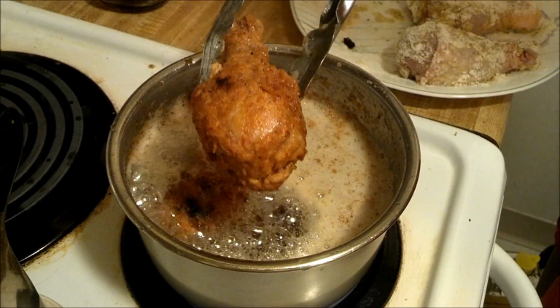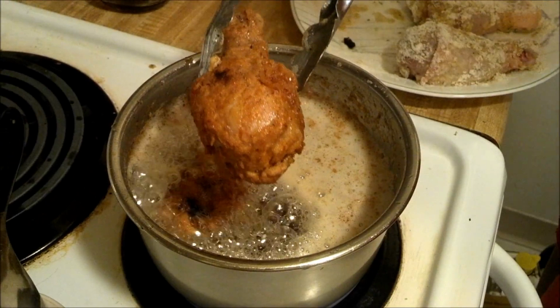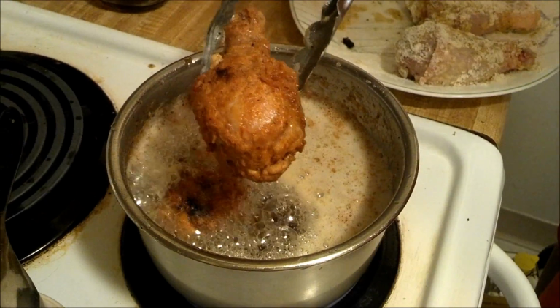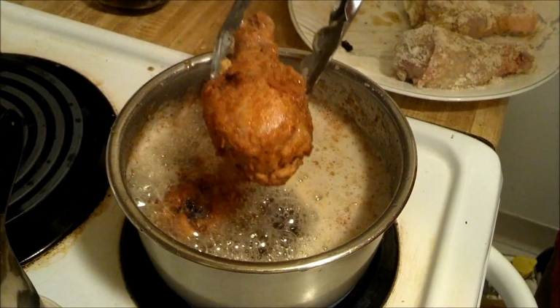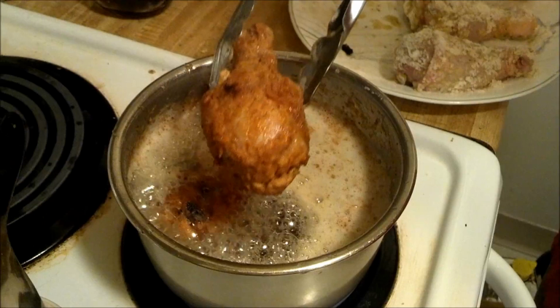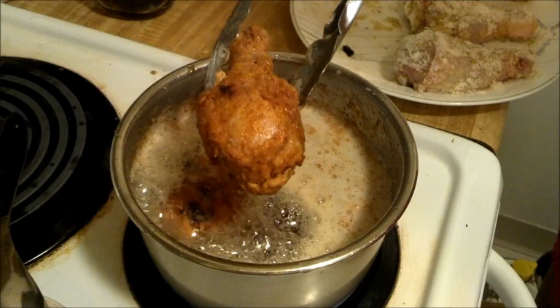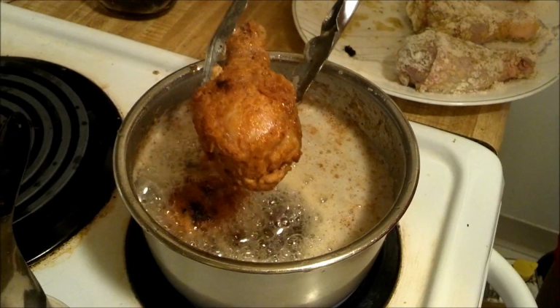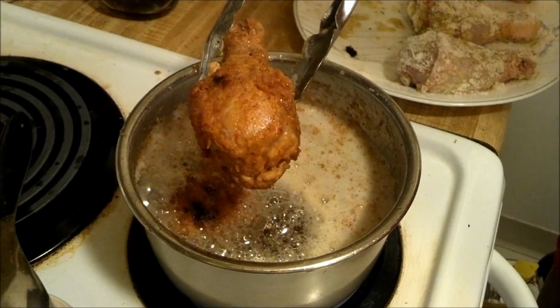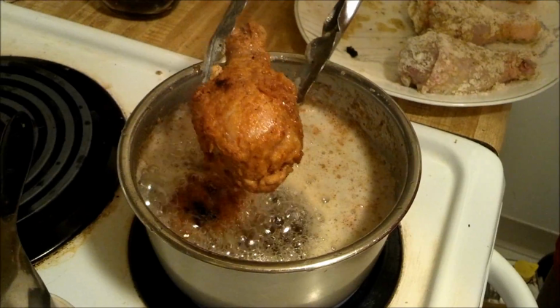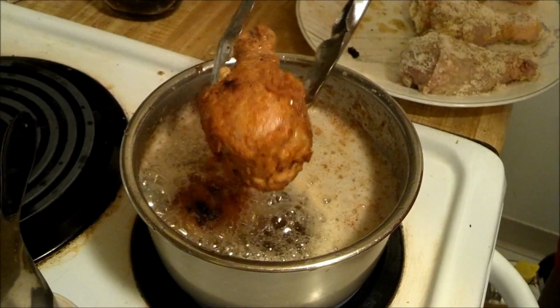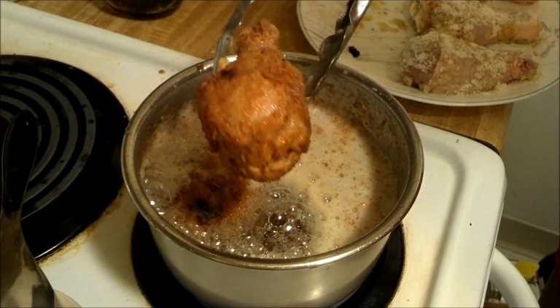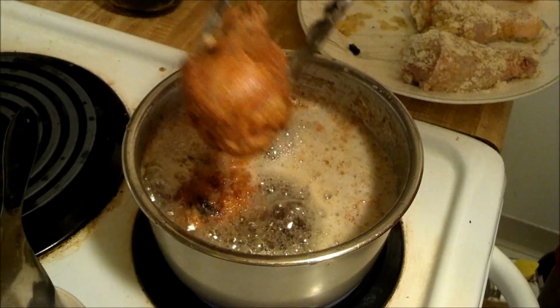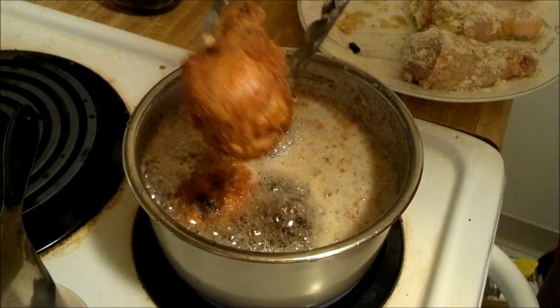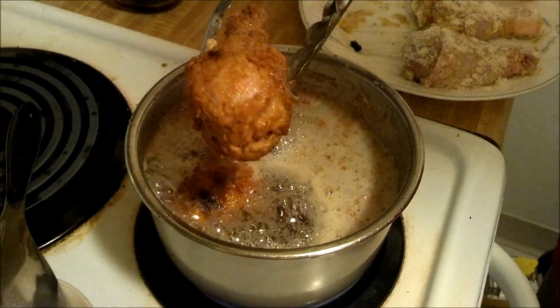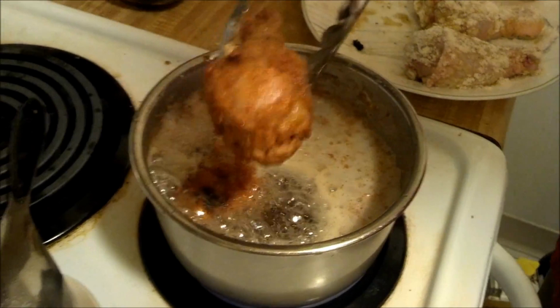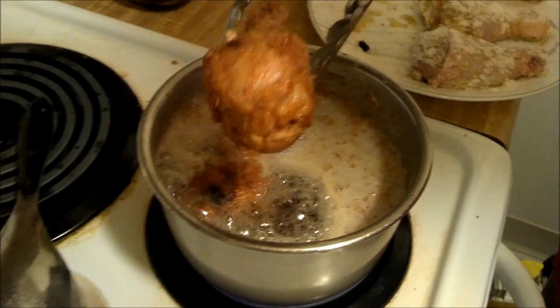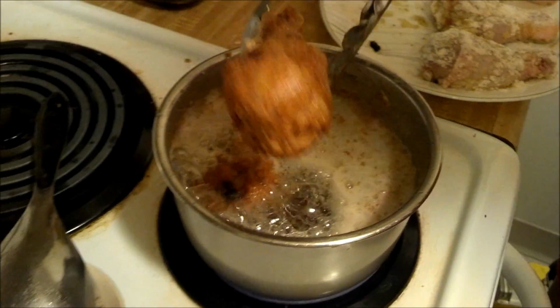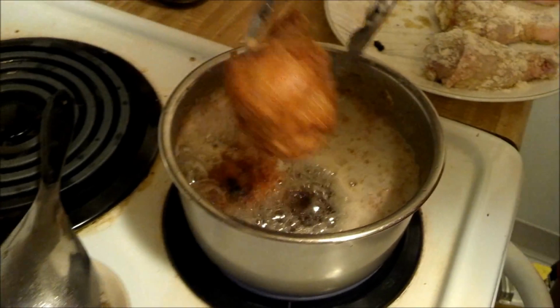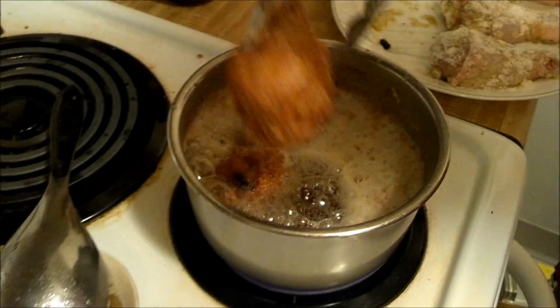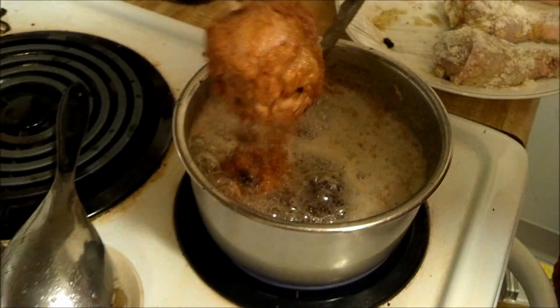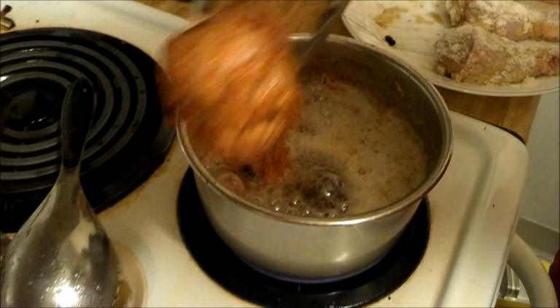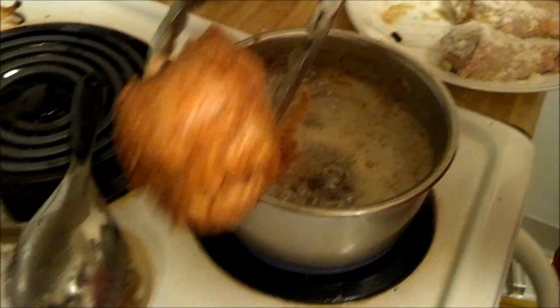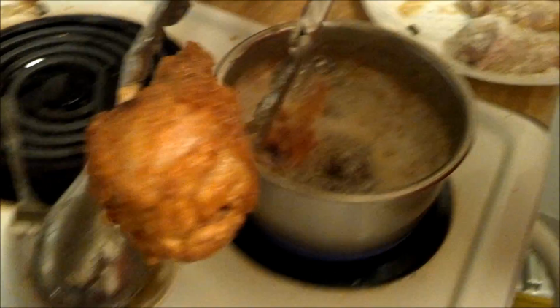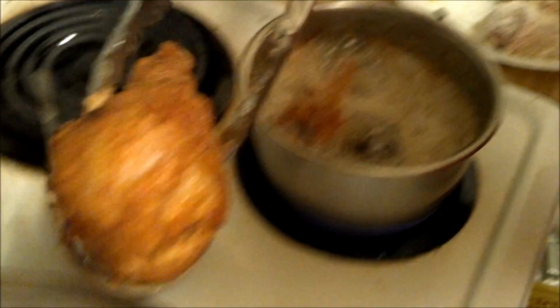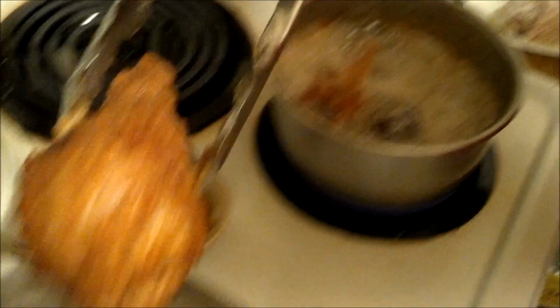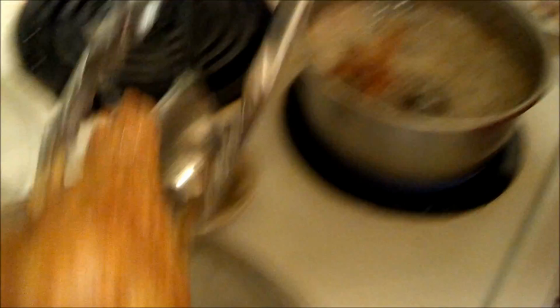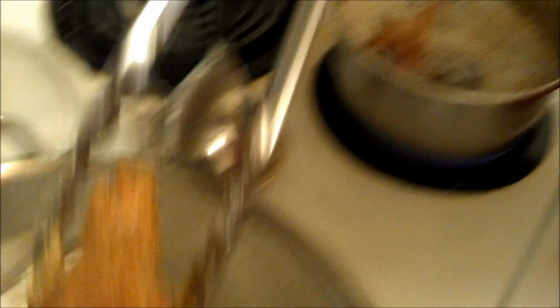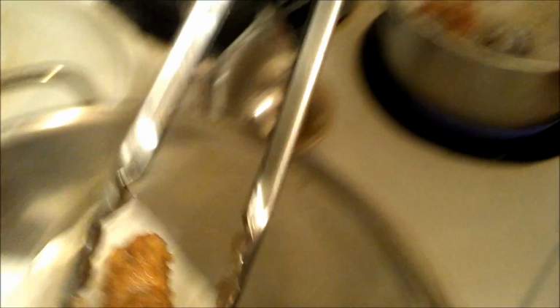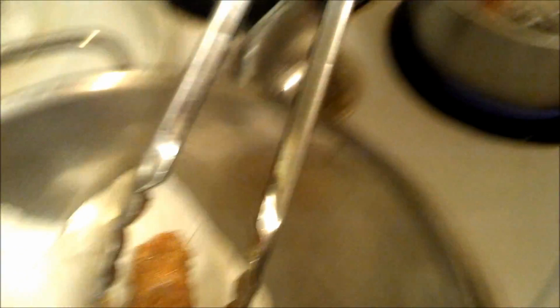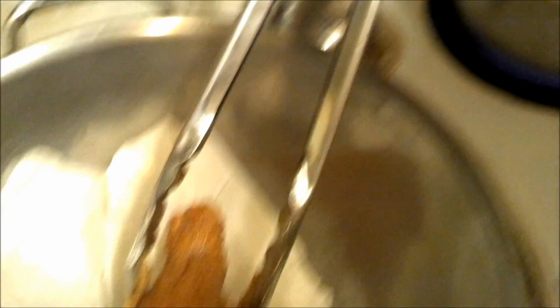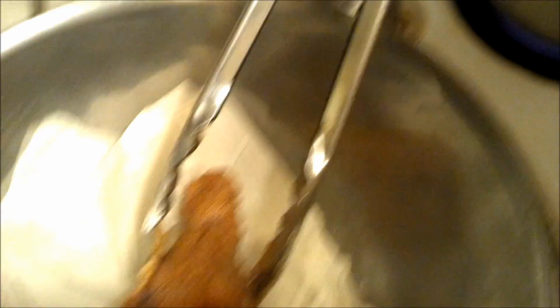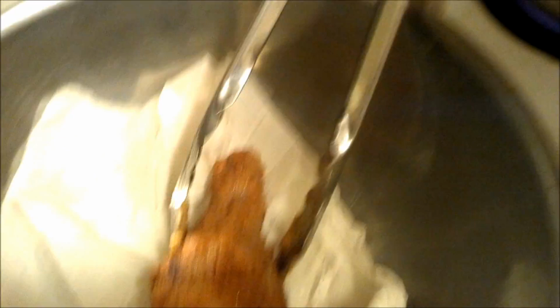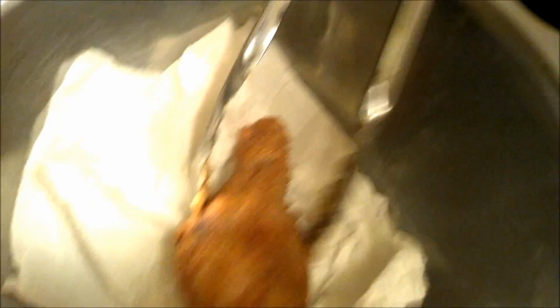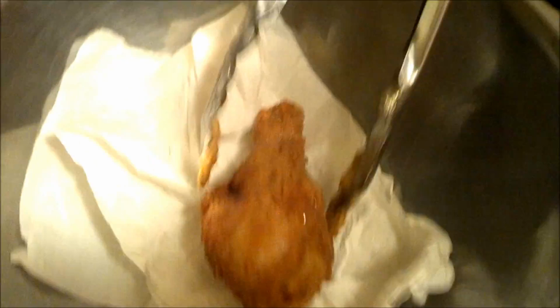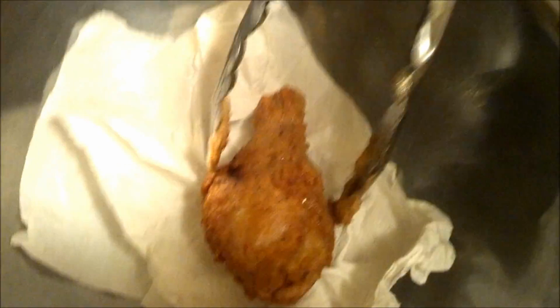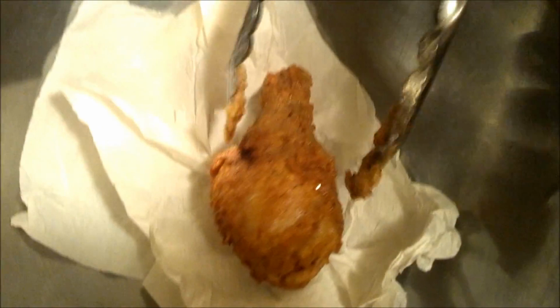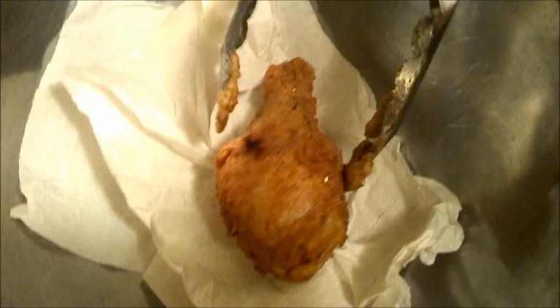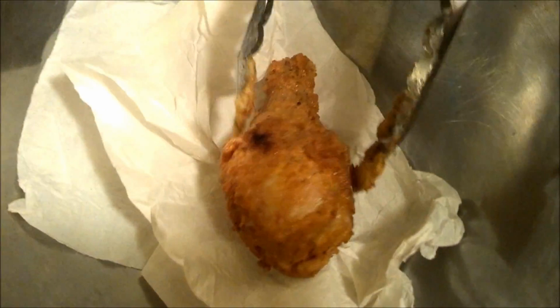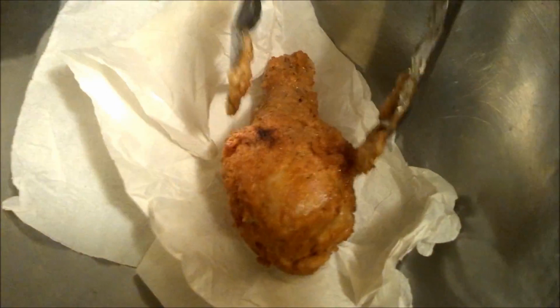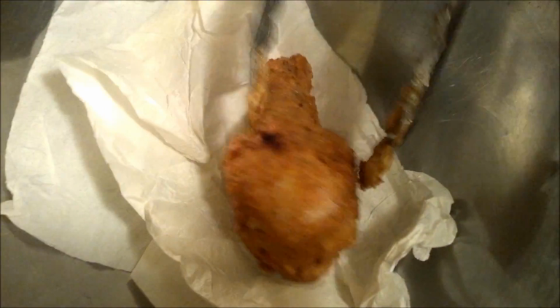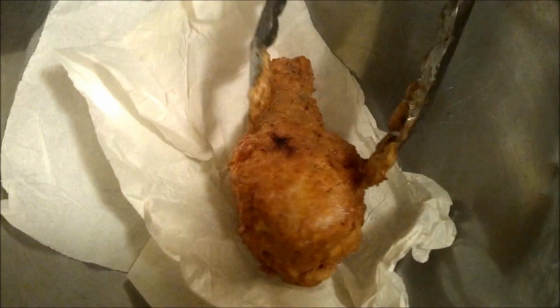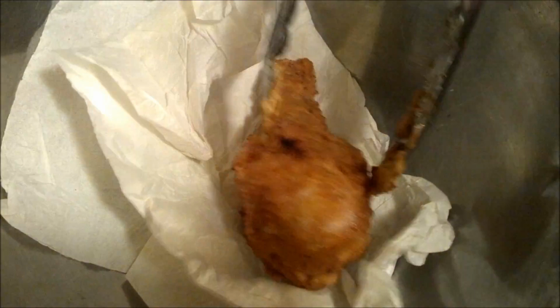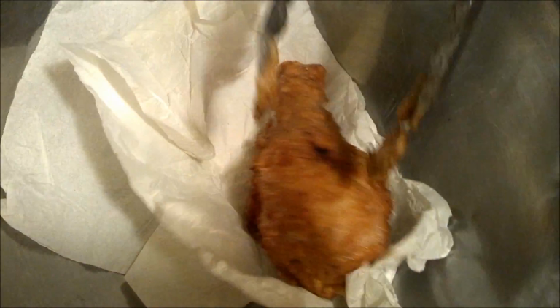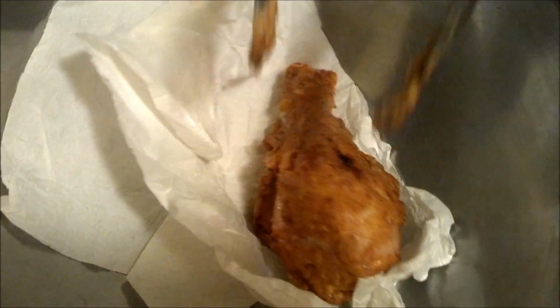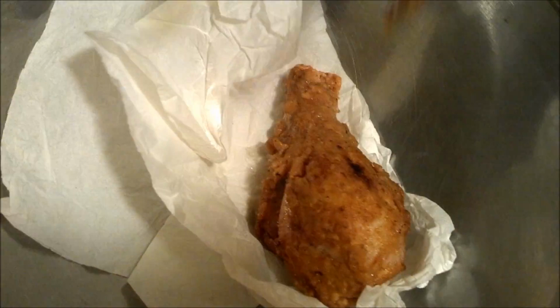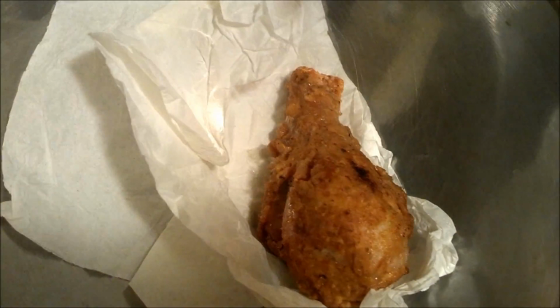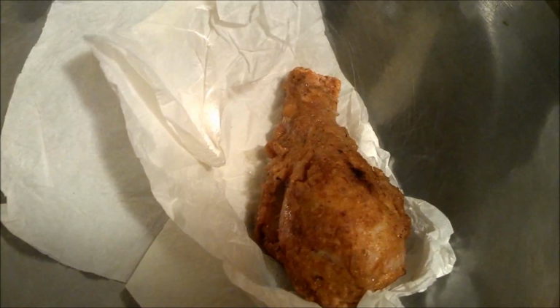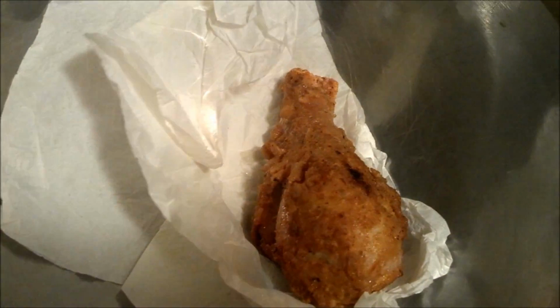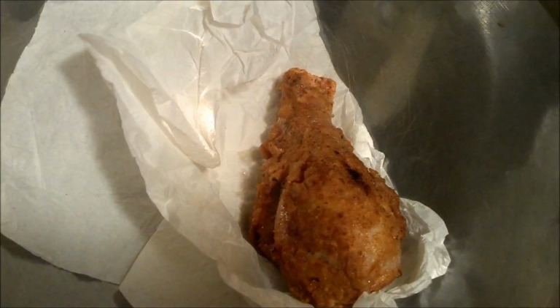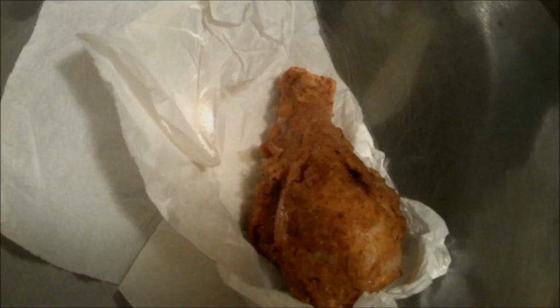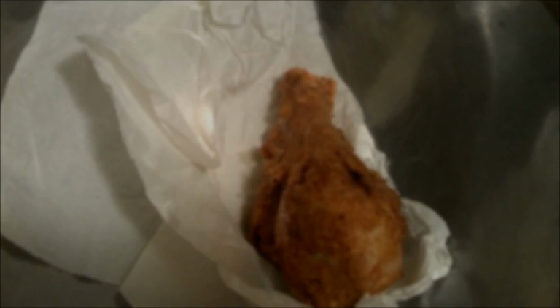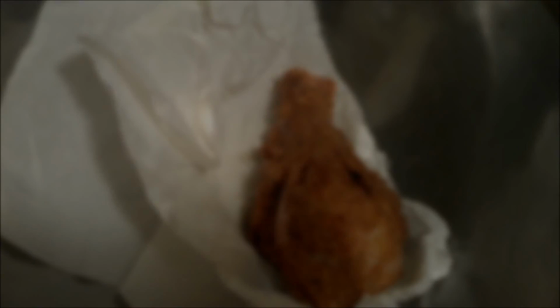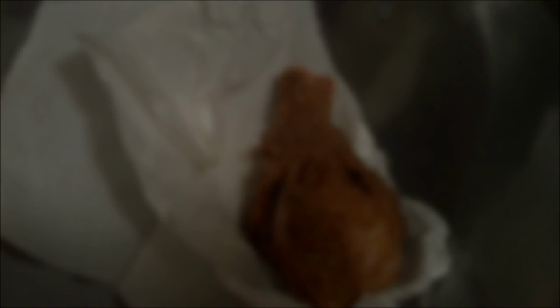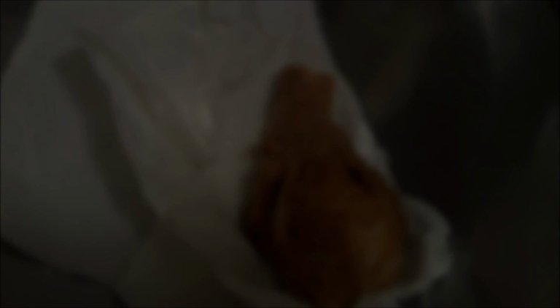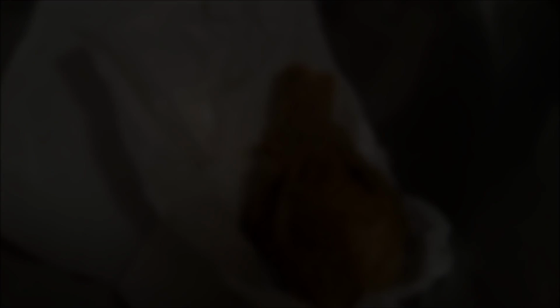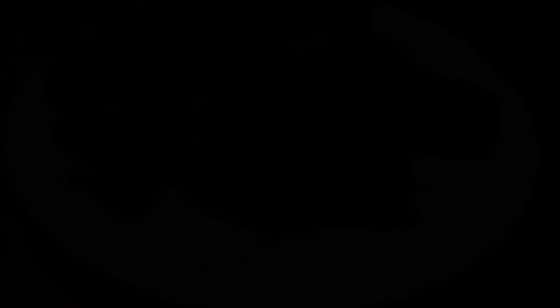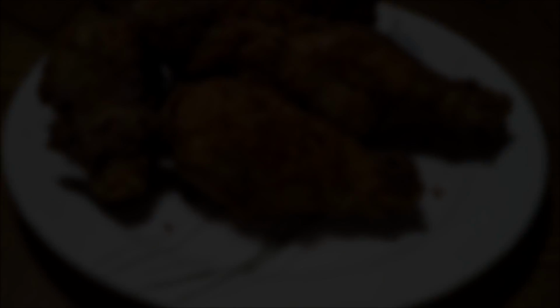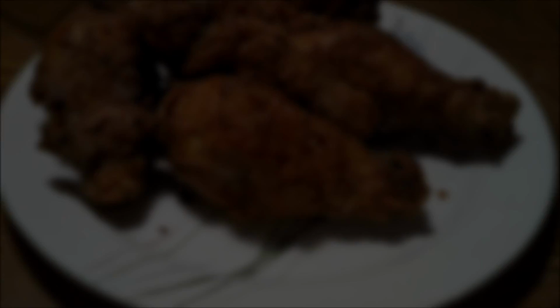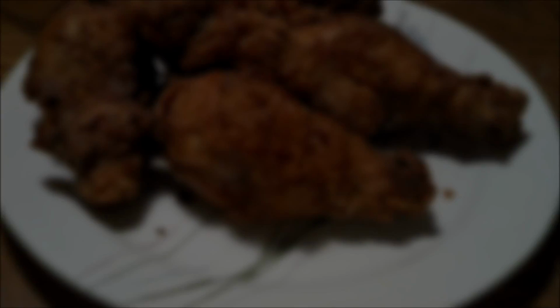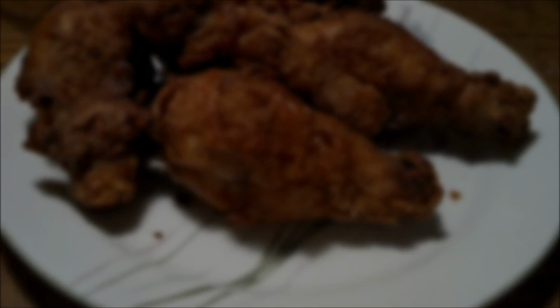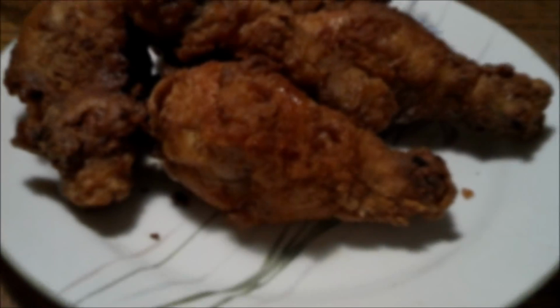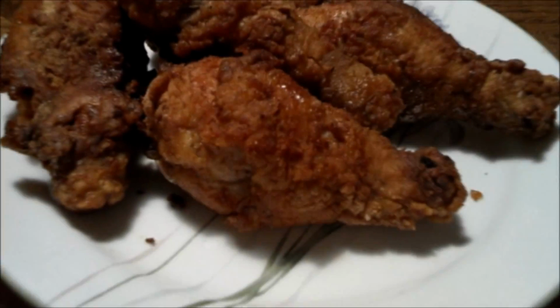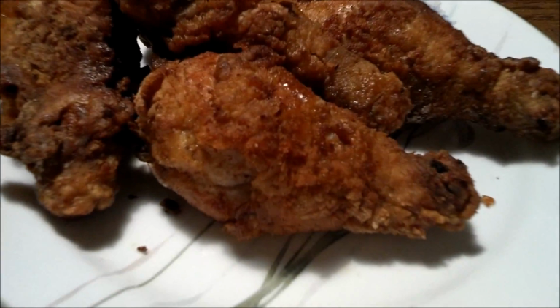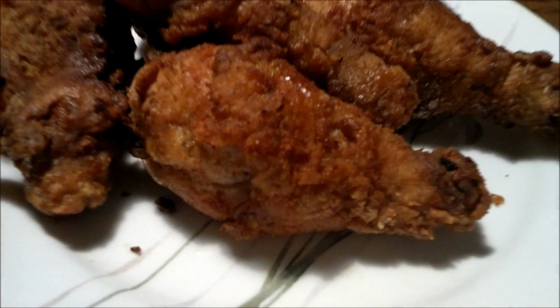Now the chicken is done. Just put it in paper towels to drain the oil out.